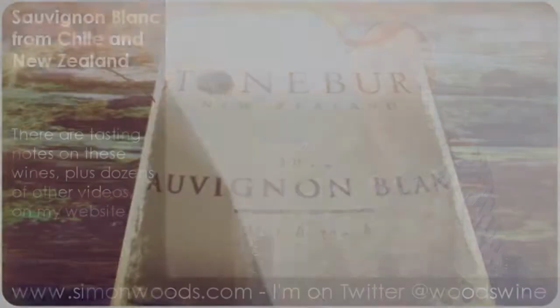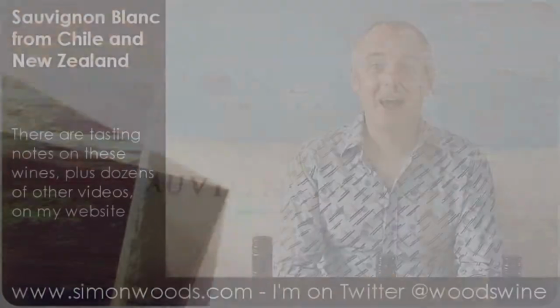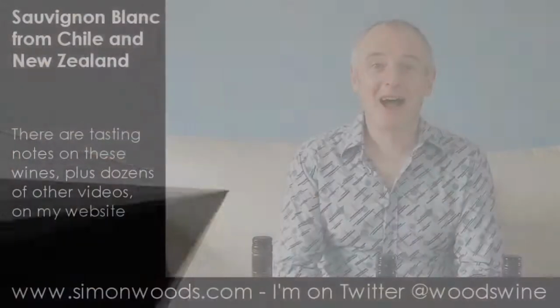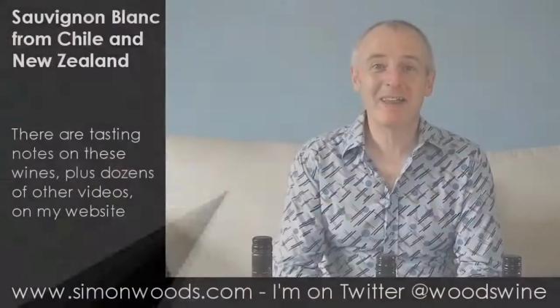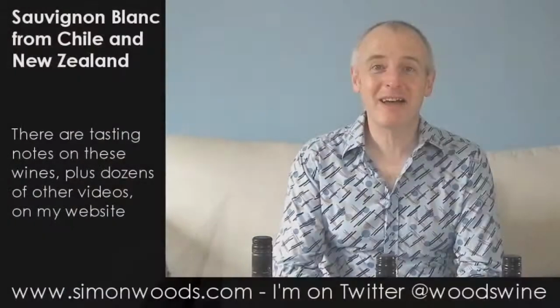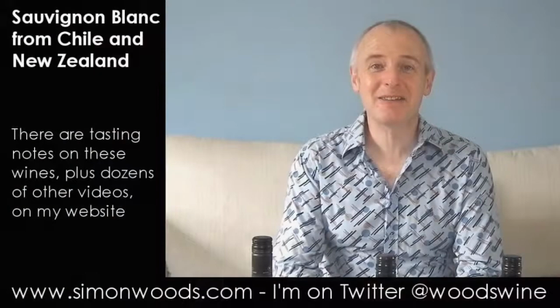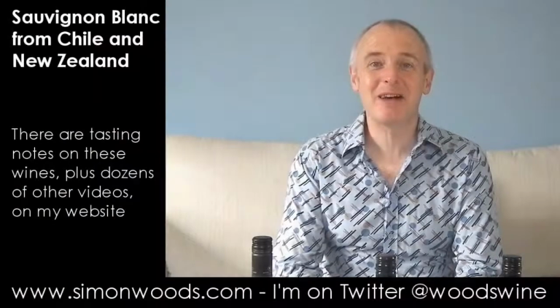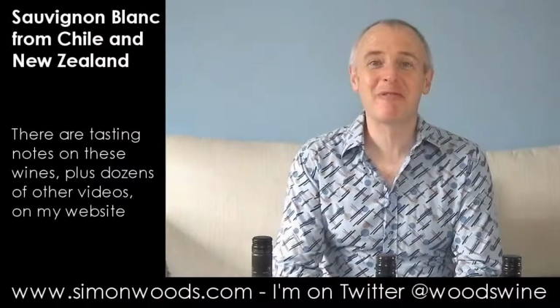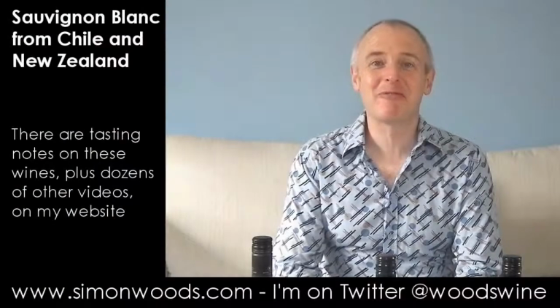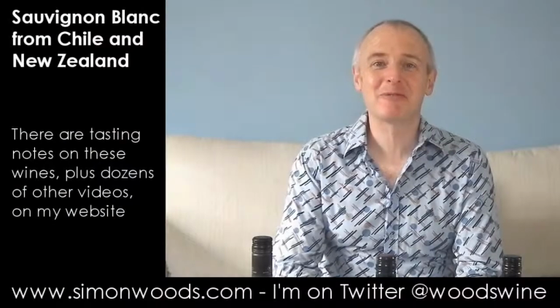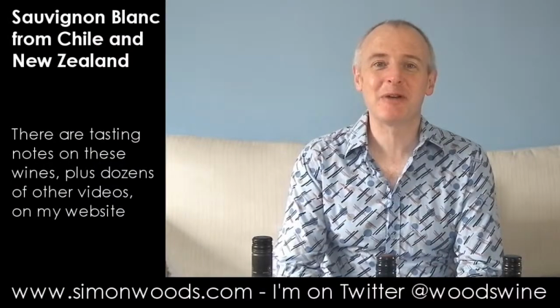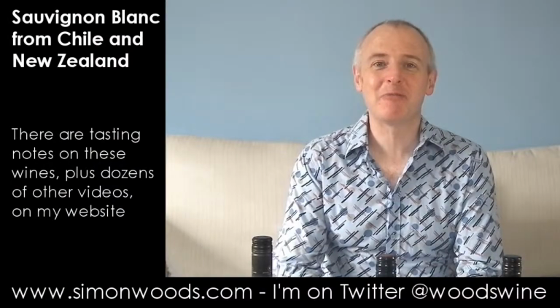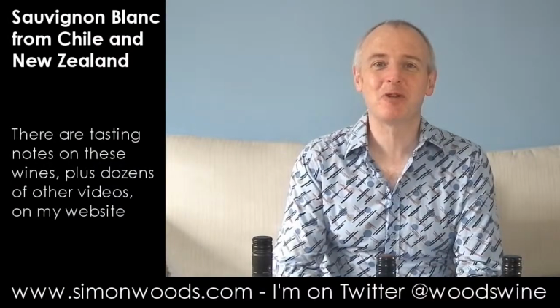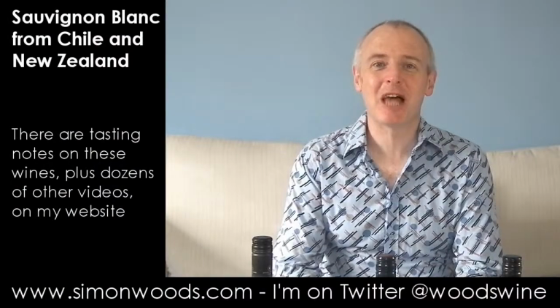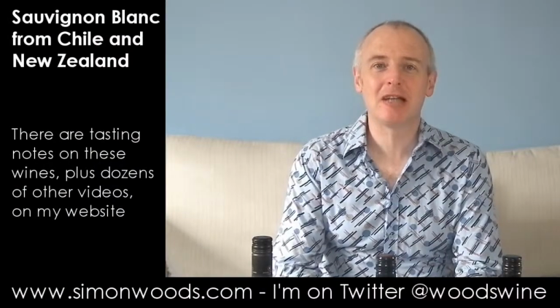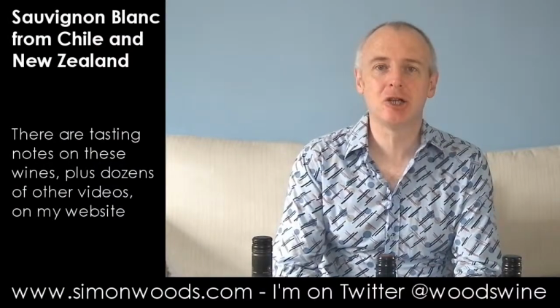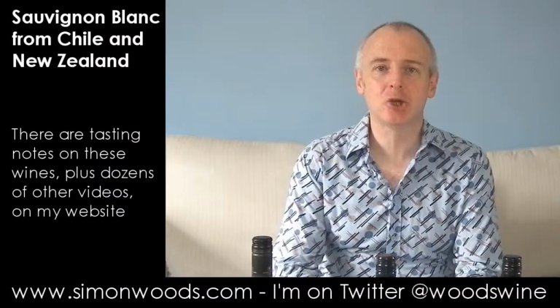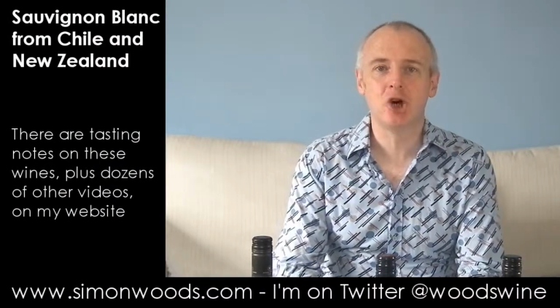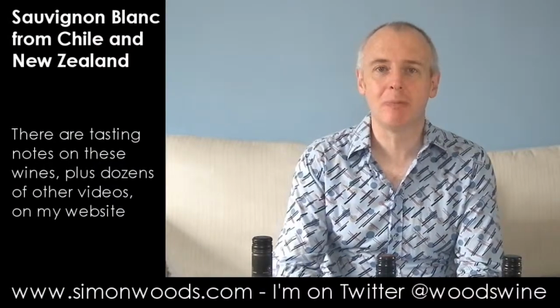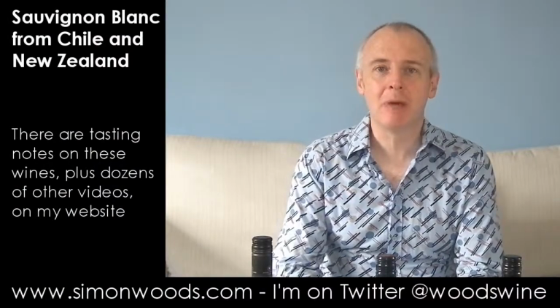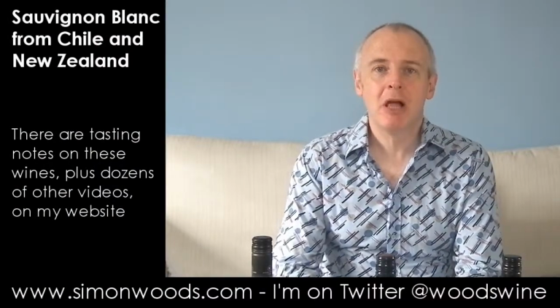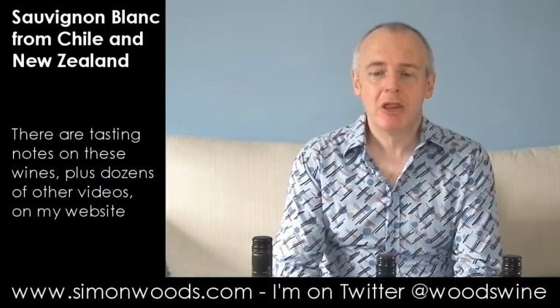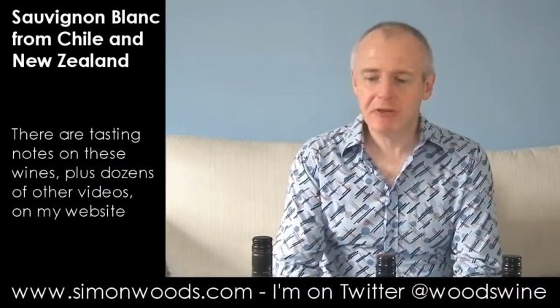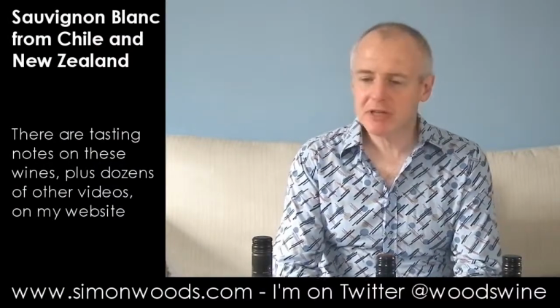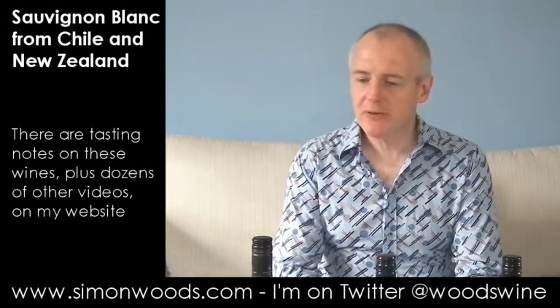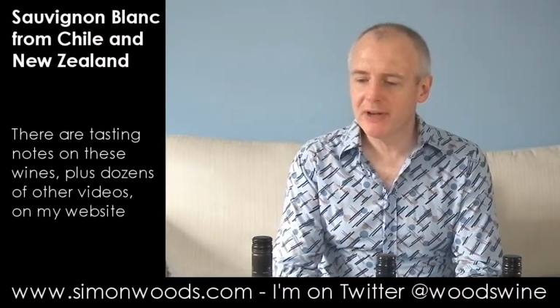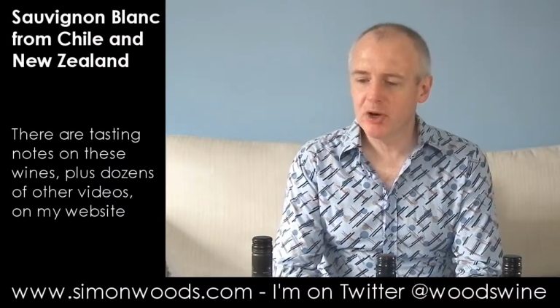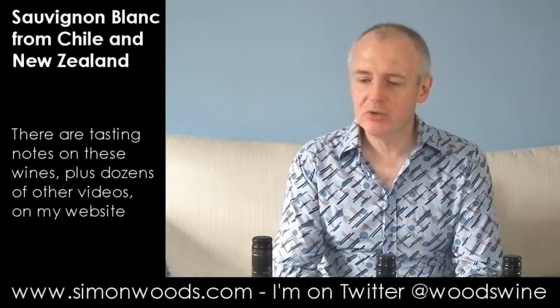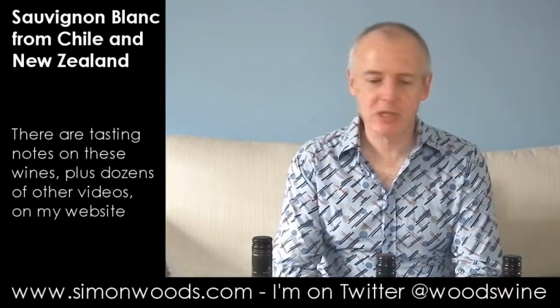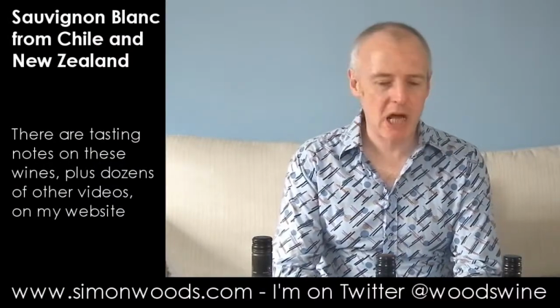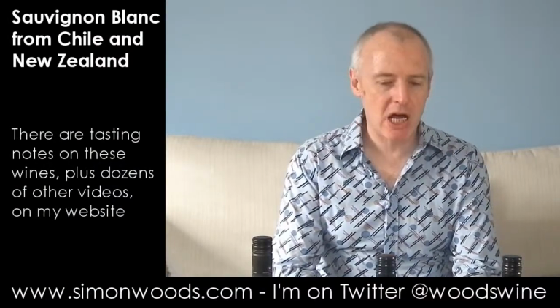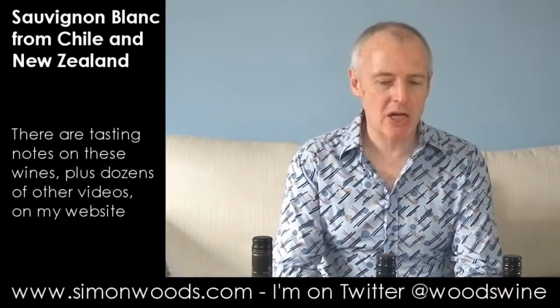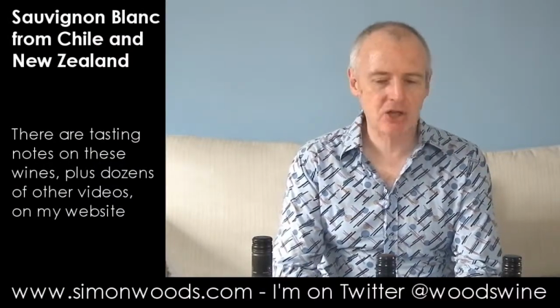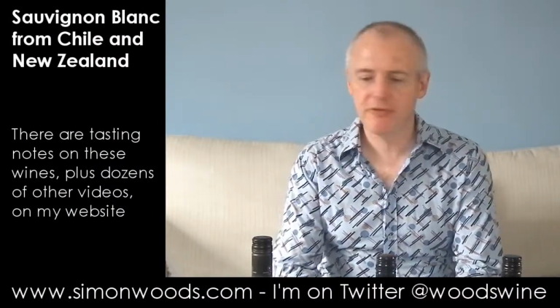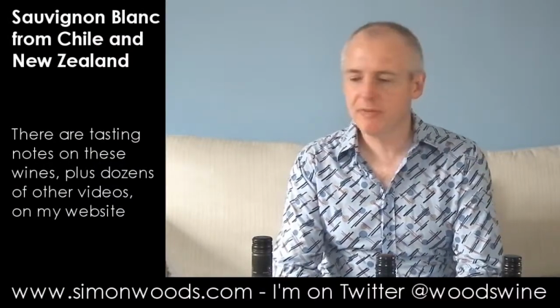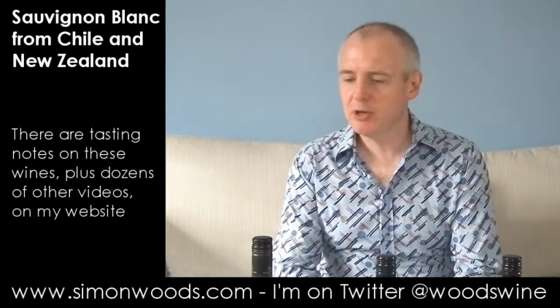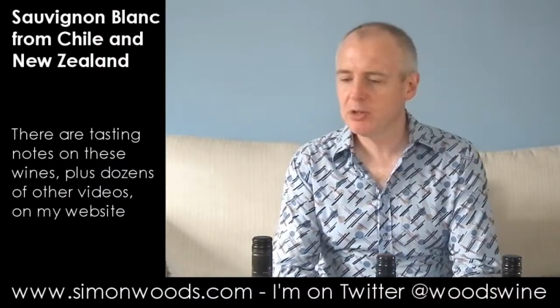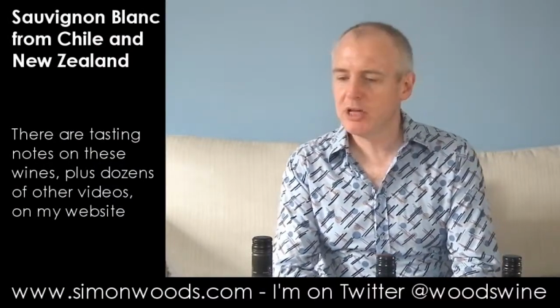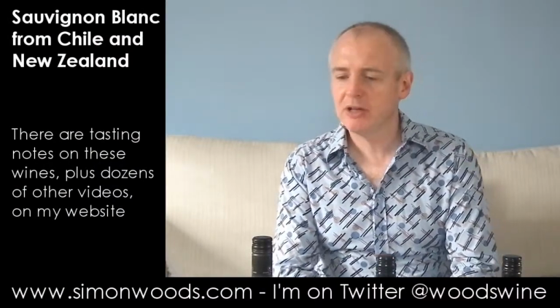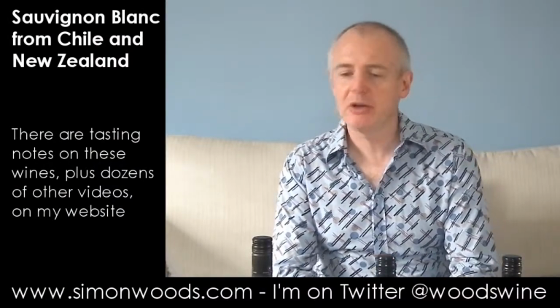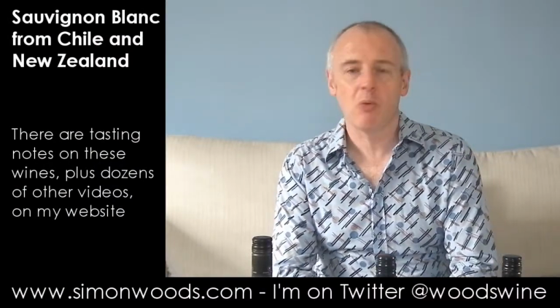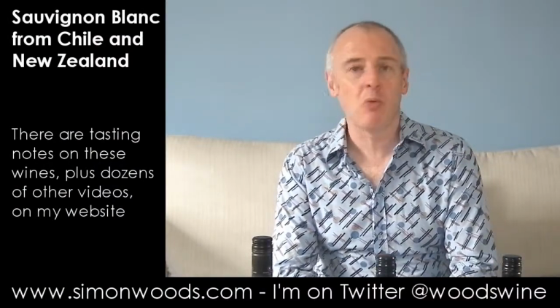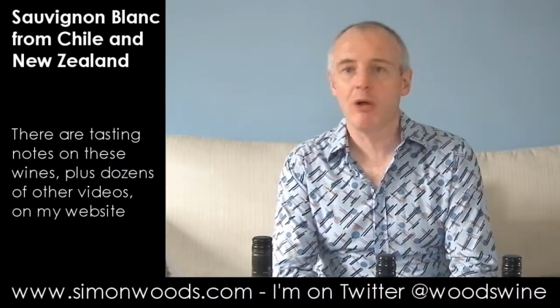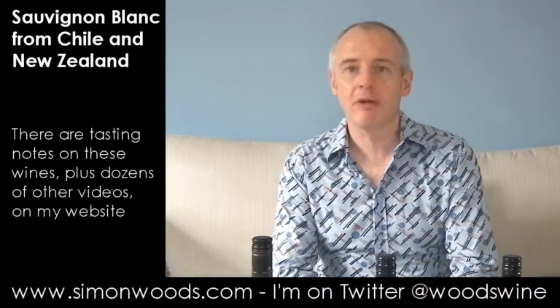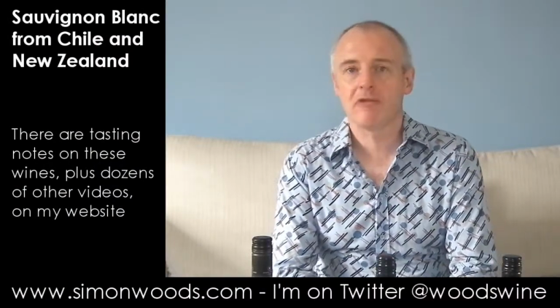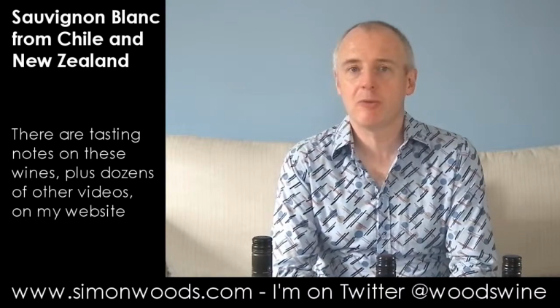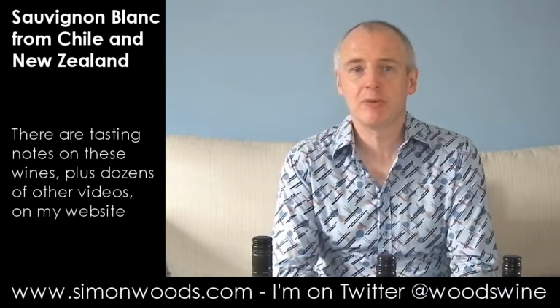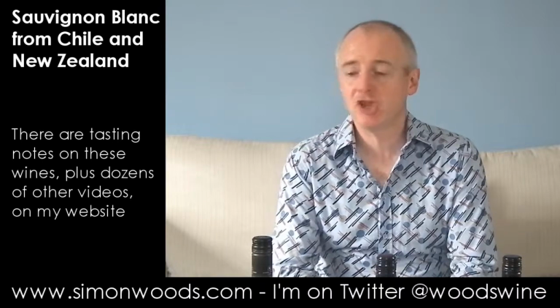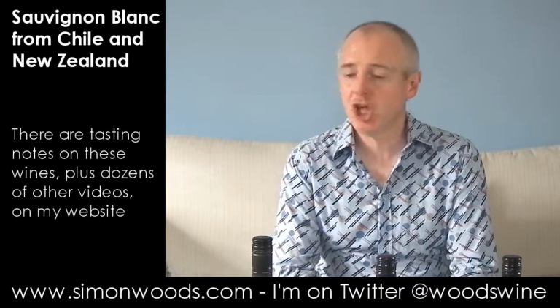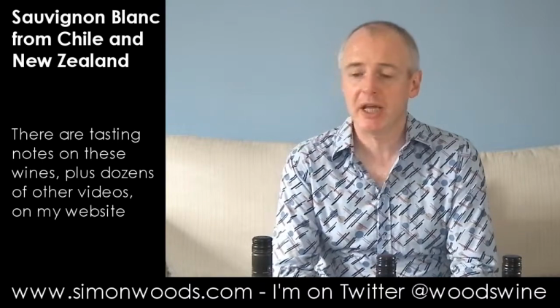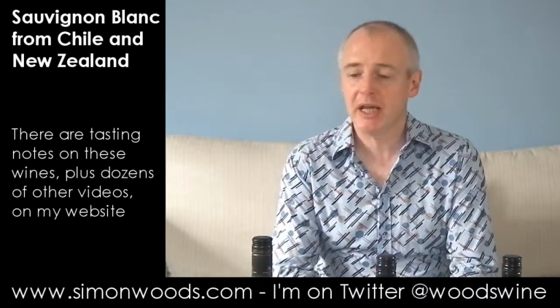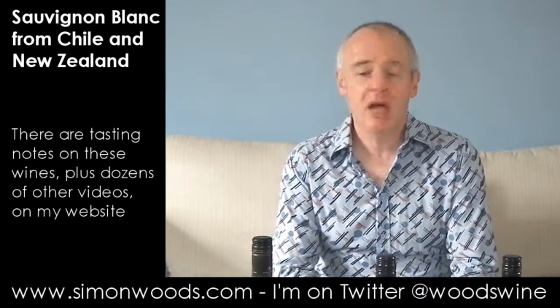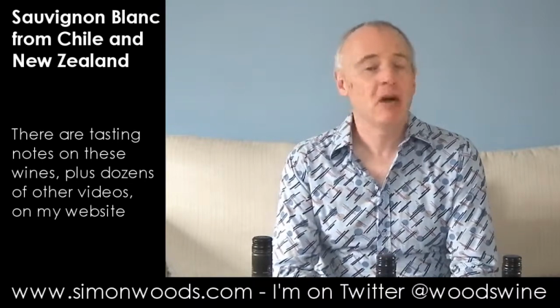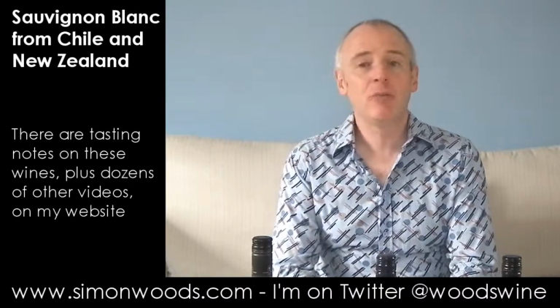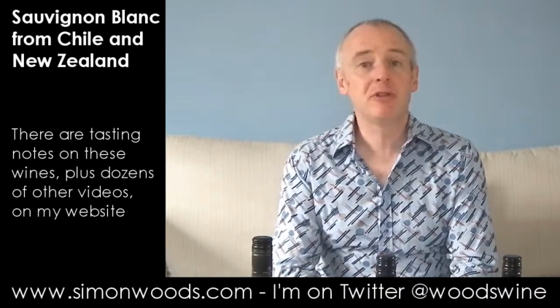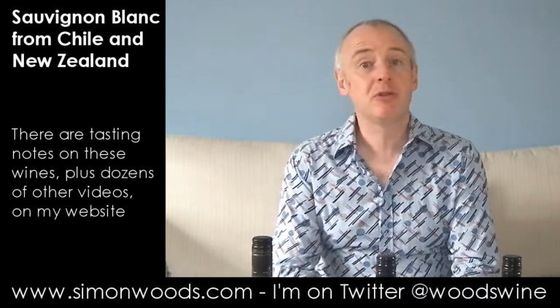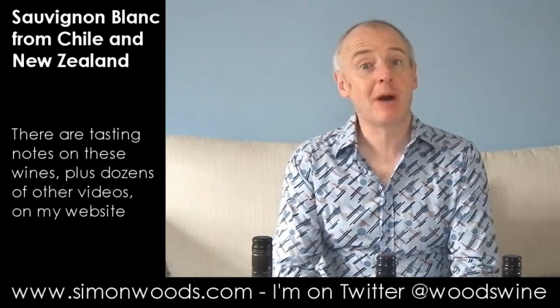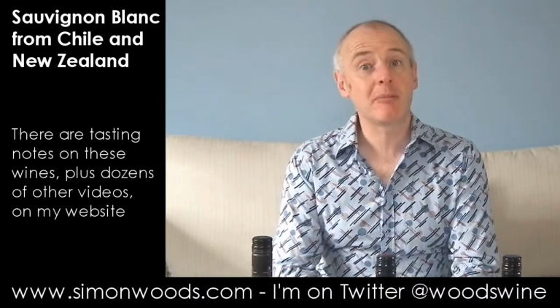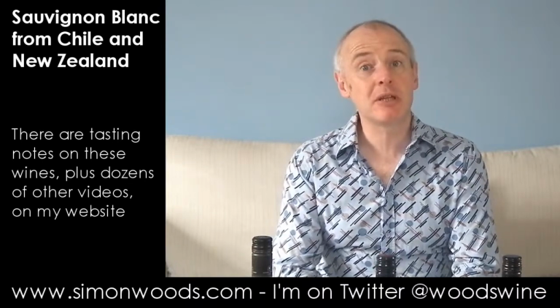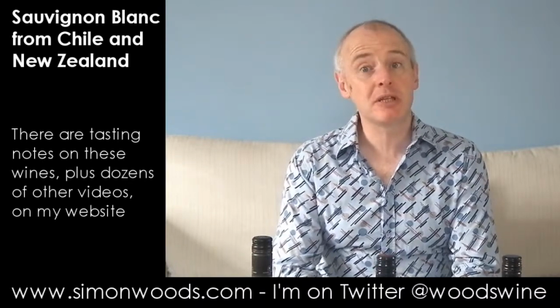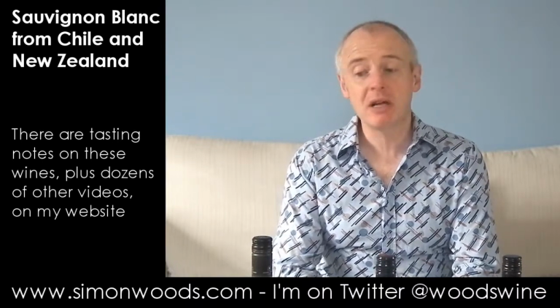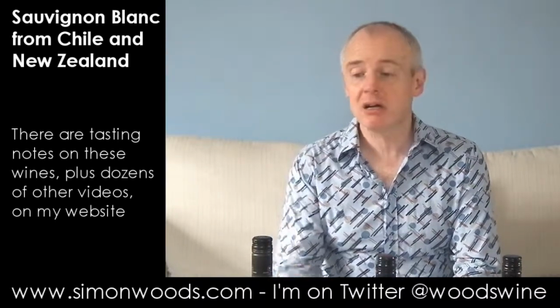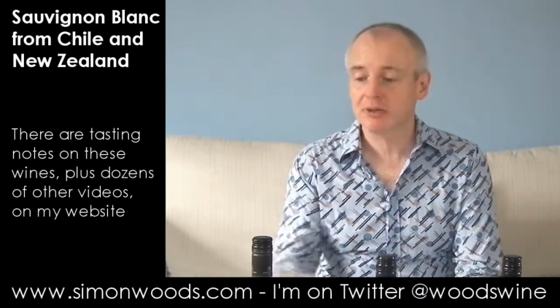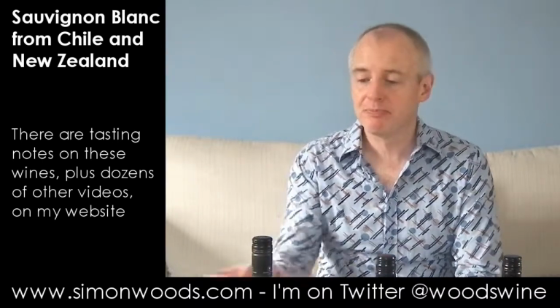Hi there, Simon from silentwoods.com. Three Sauvignons: two from New Zealand, one from Chile, which is where I'm going to start.